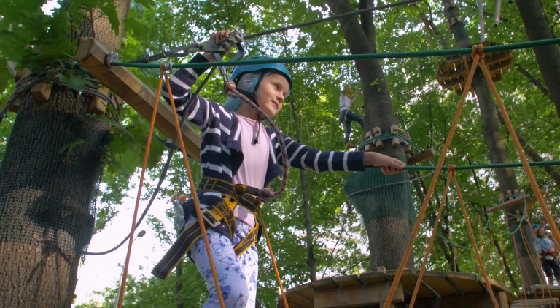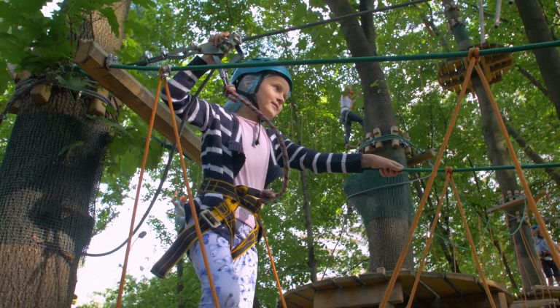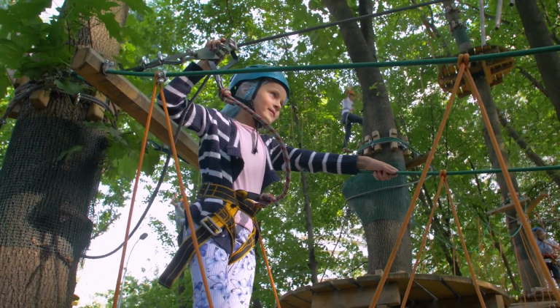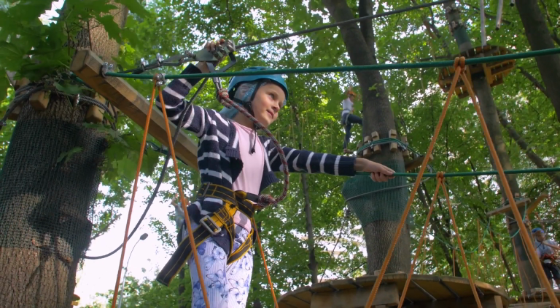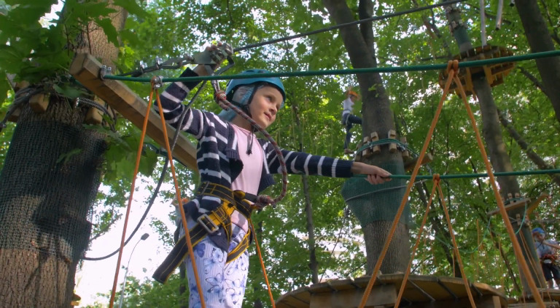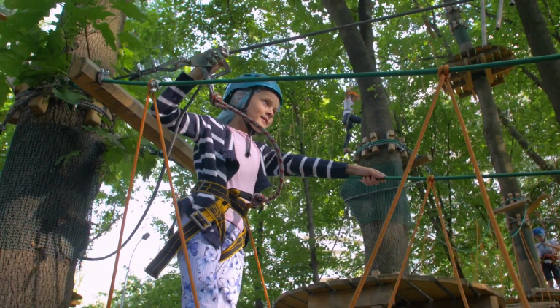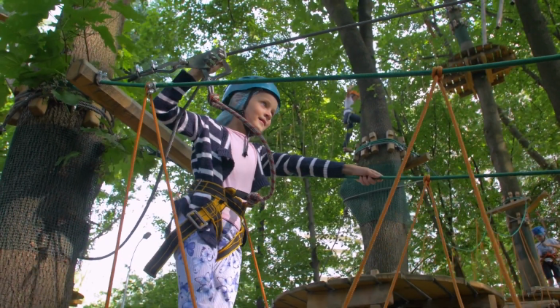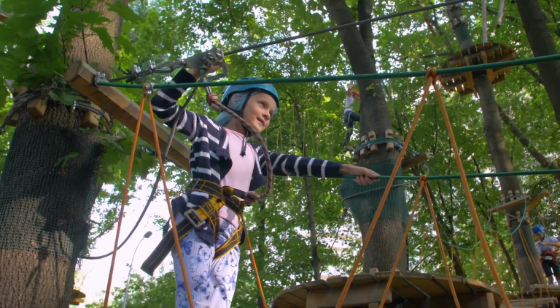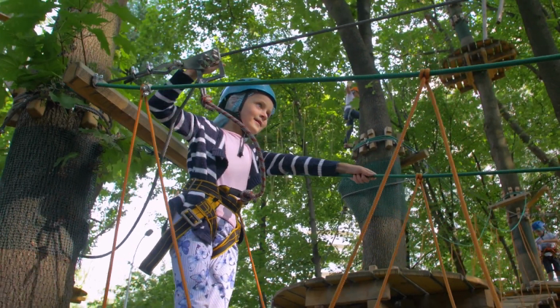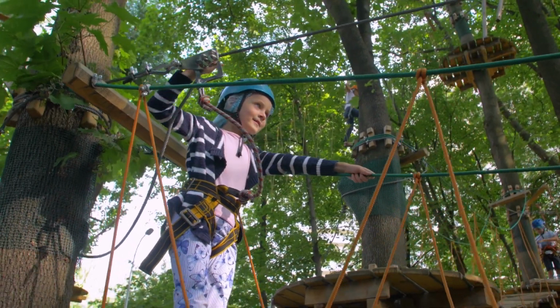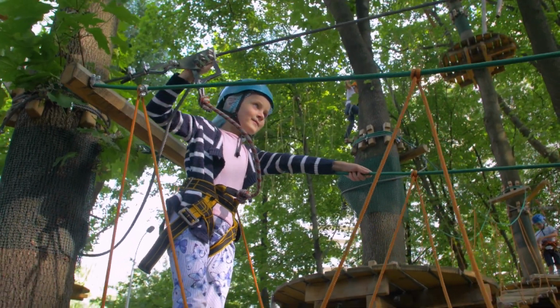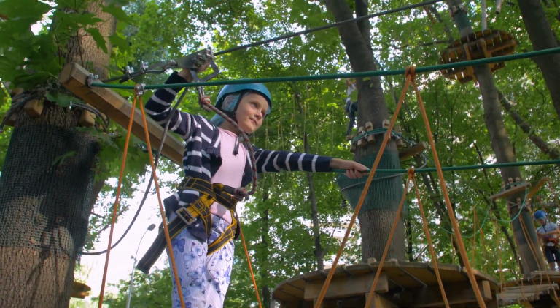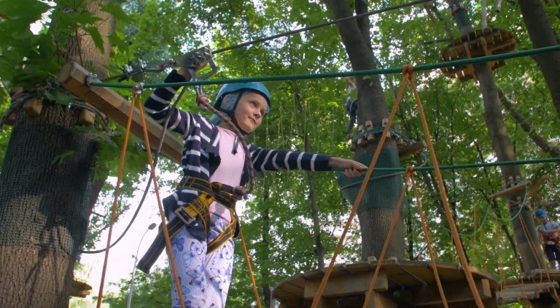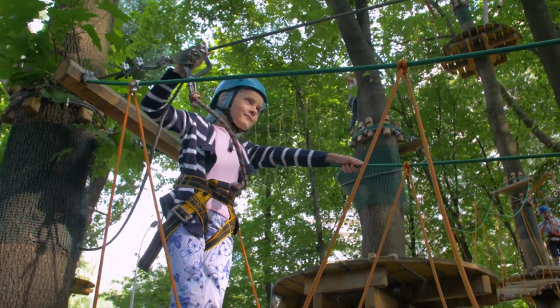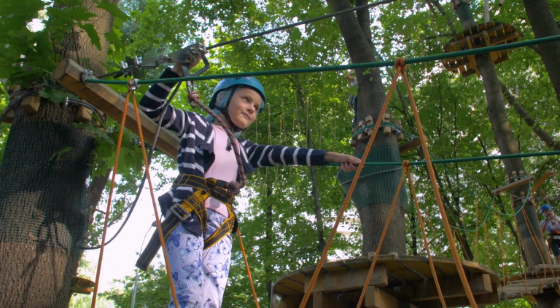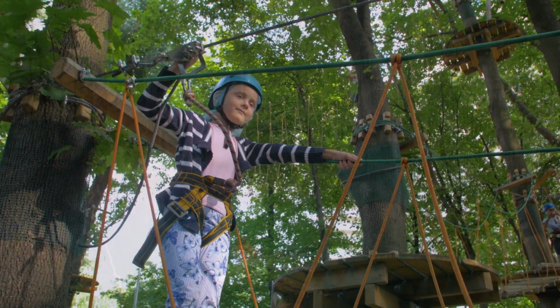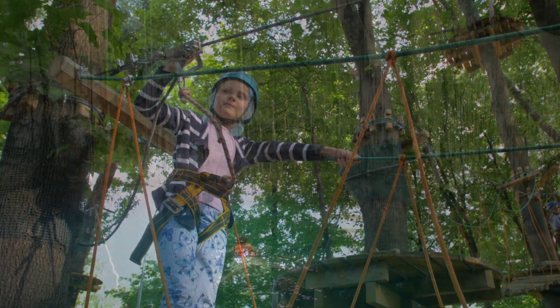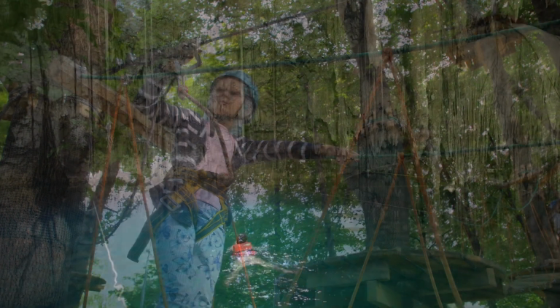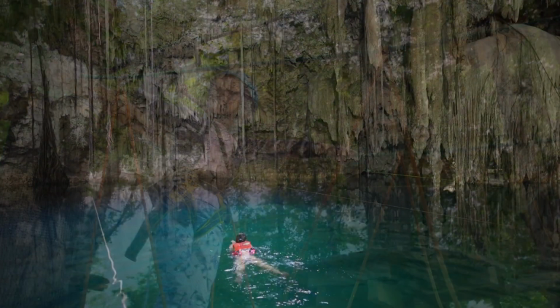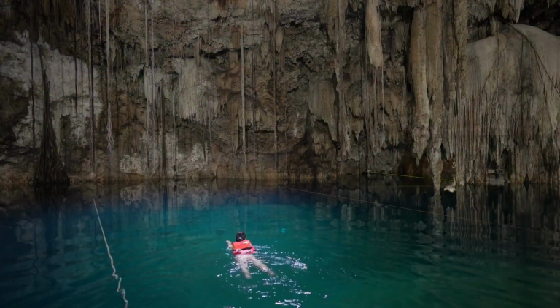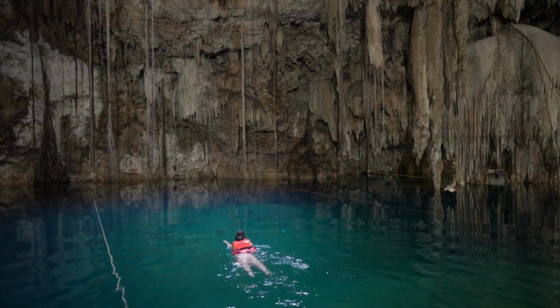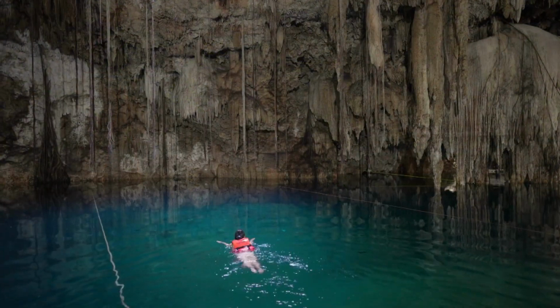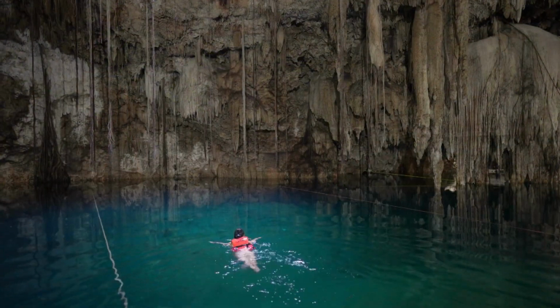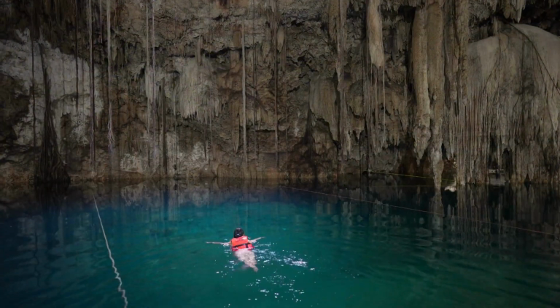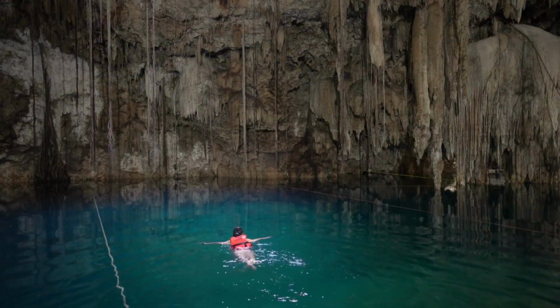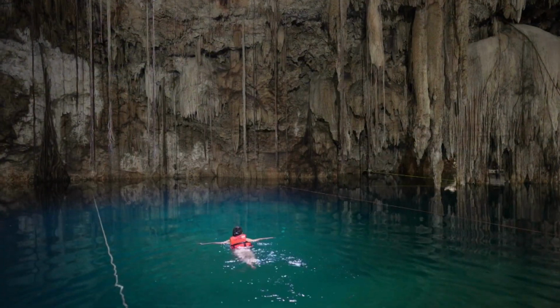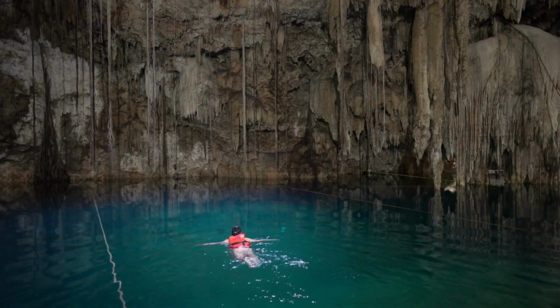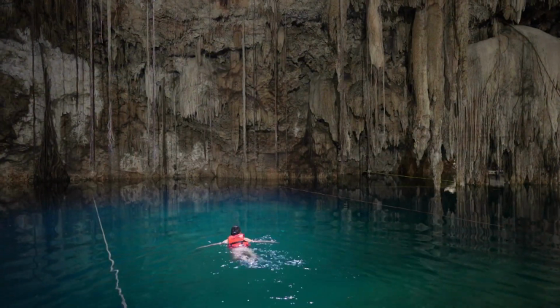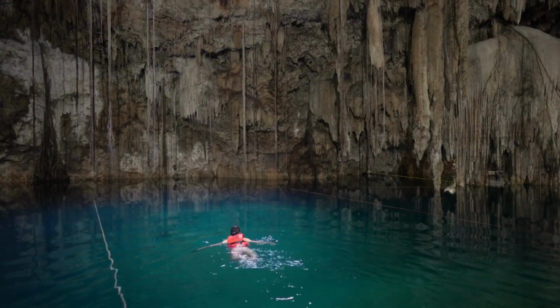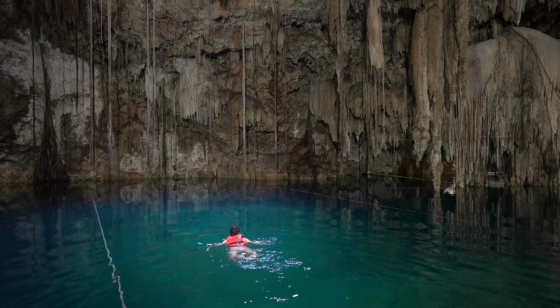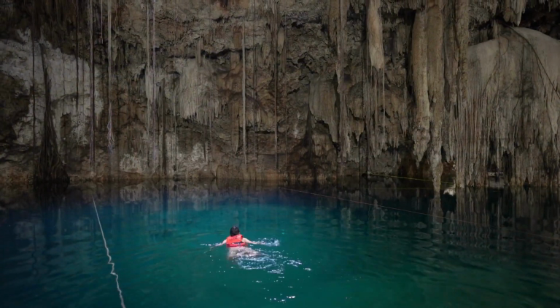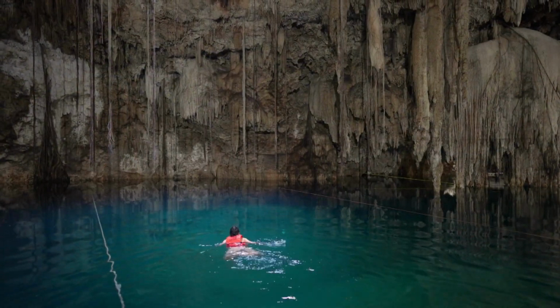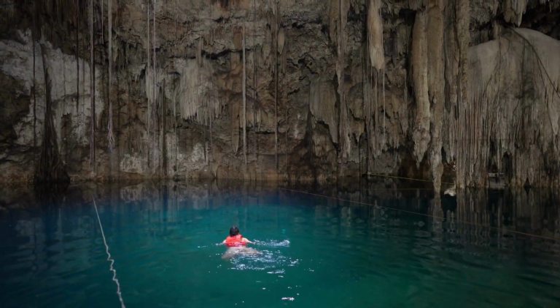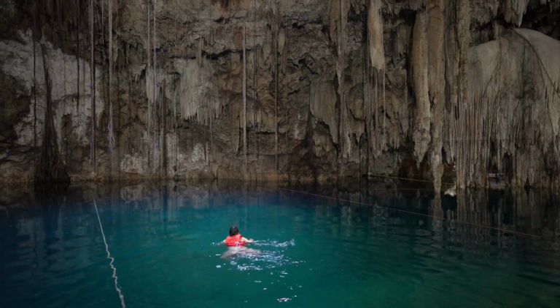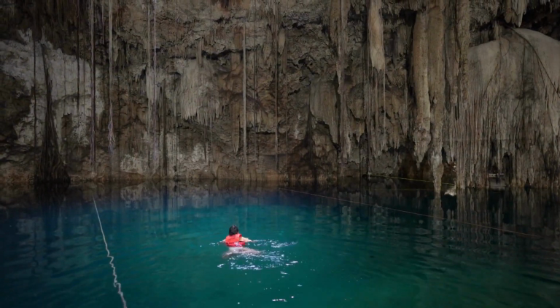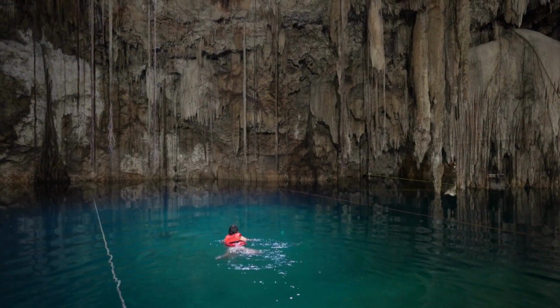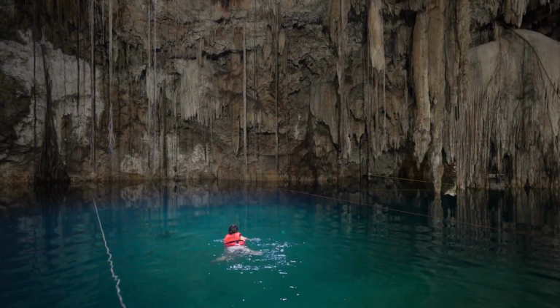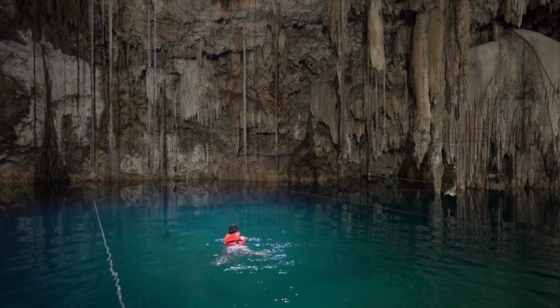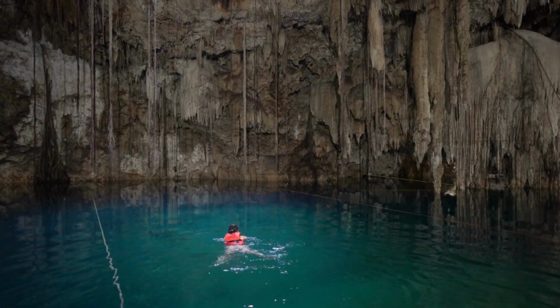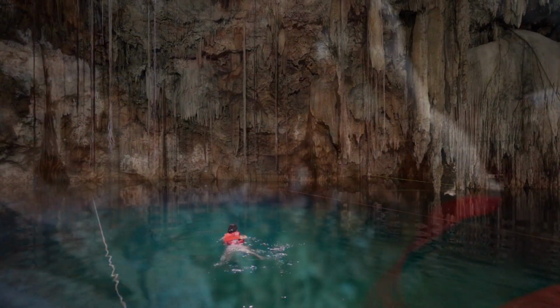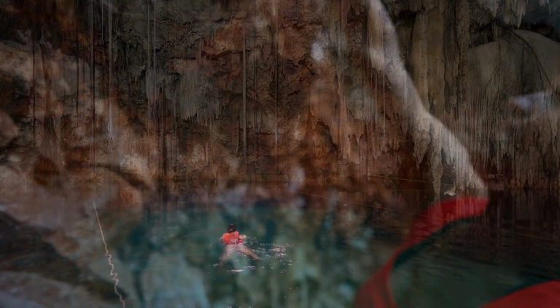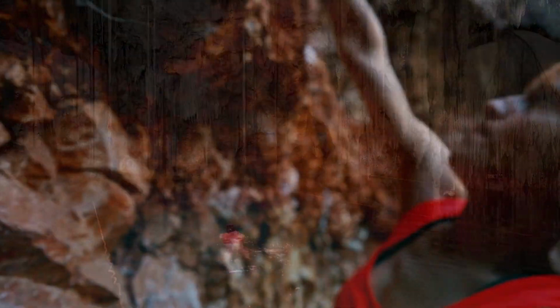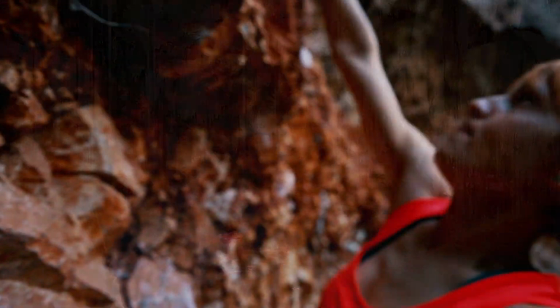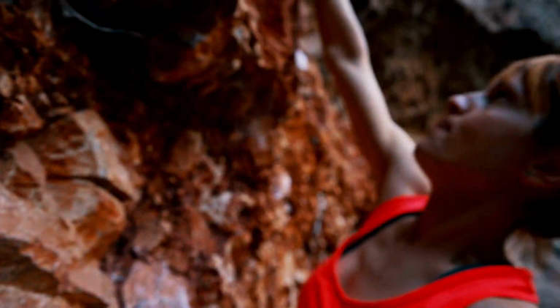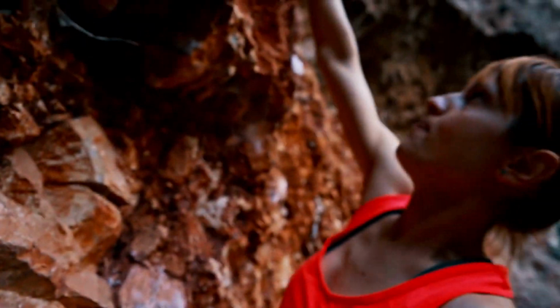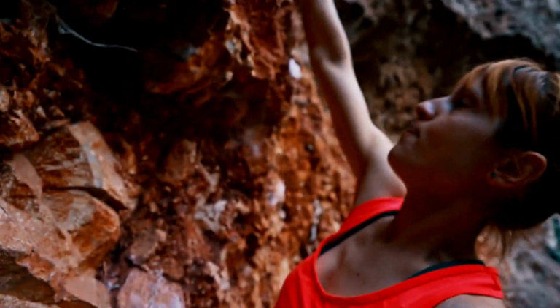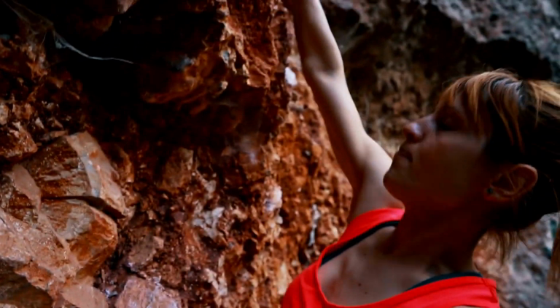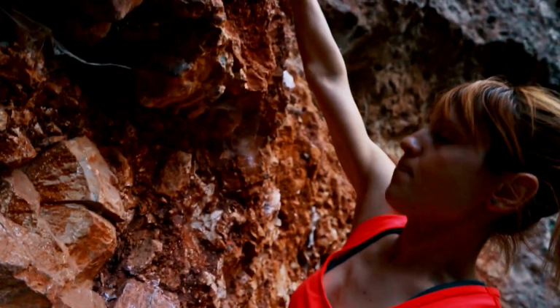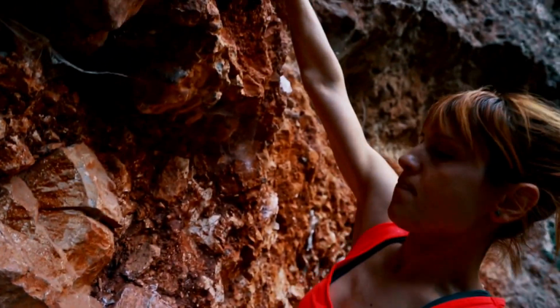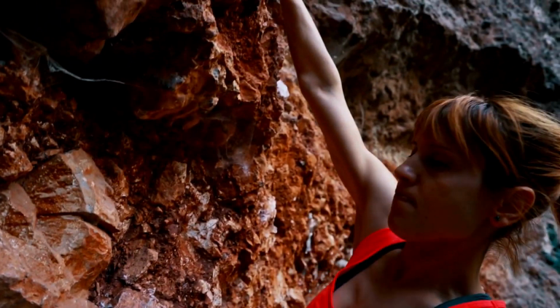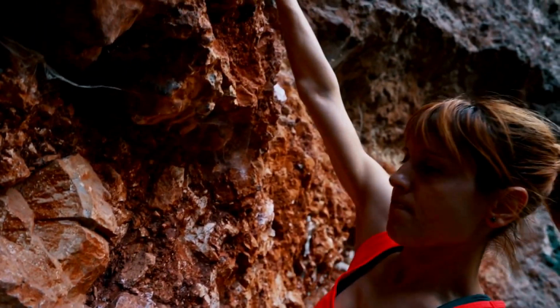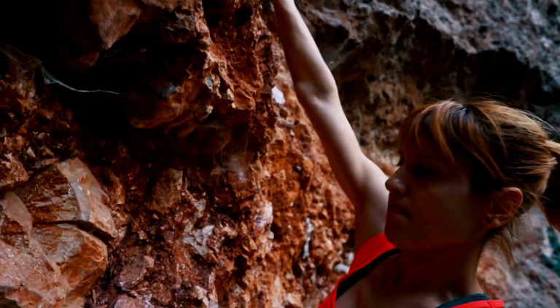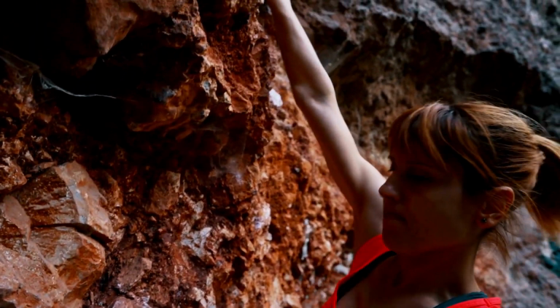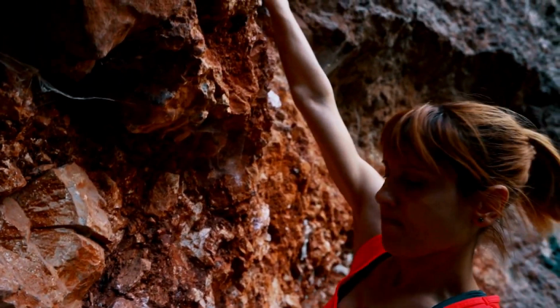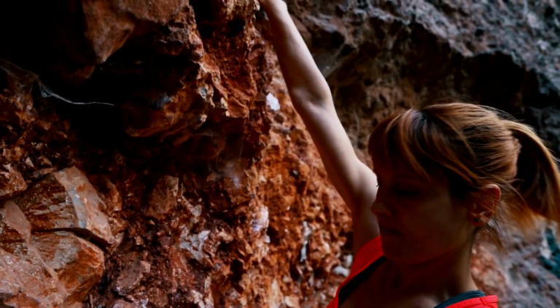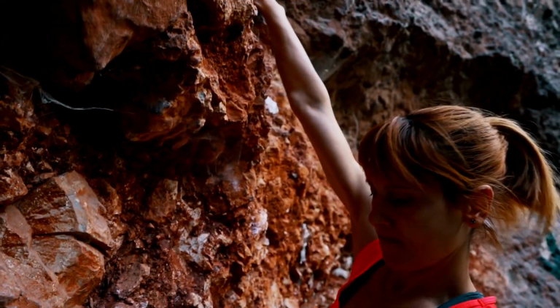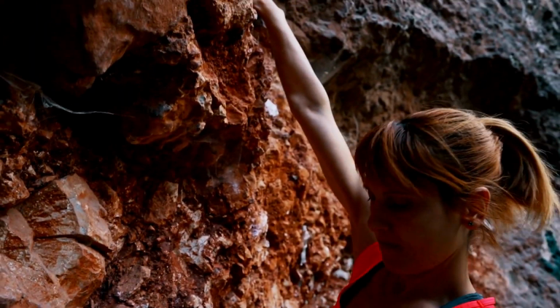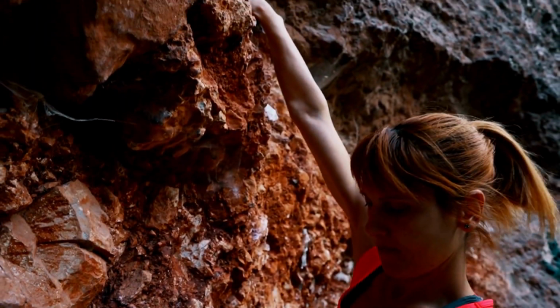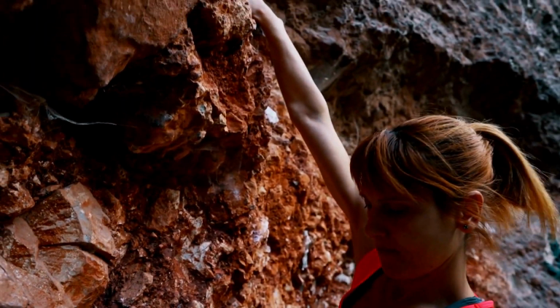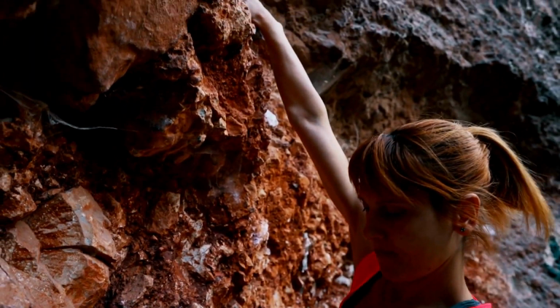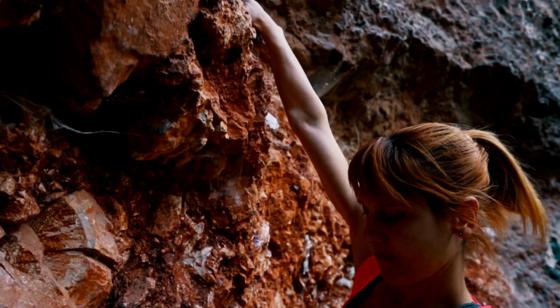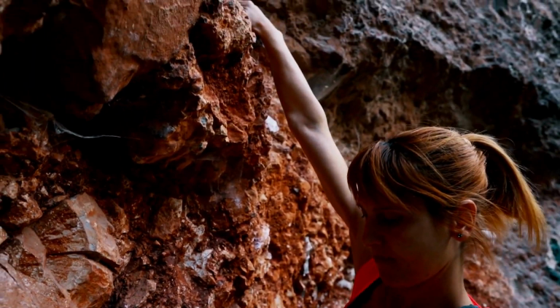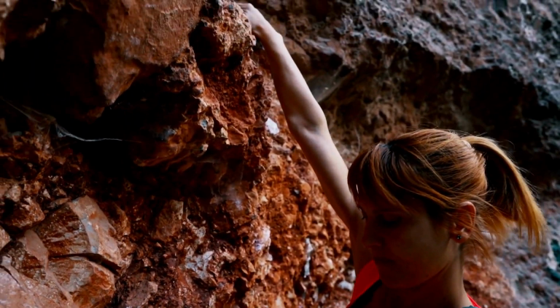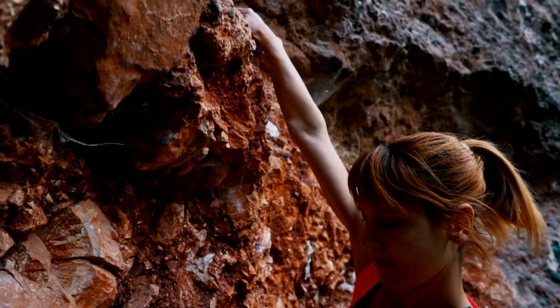Get your adrenaline pumping at Selva Maya Eco Adventure Park. Soar through the treetops on exhilarating zip lines, conquer rock climbing challenges, and take a refreshing dip in a cenote.